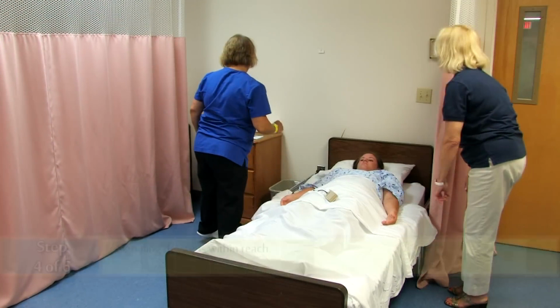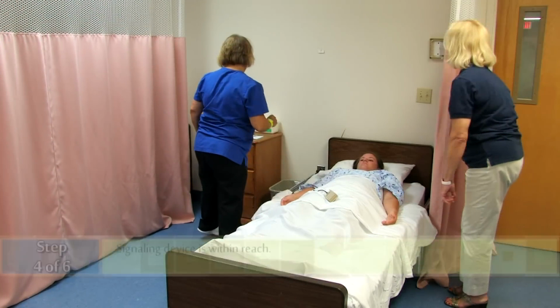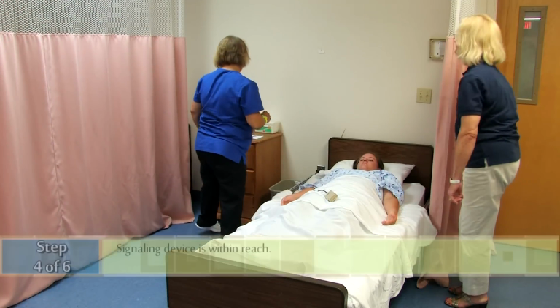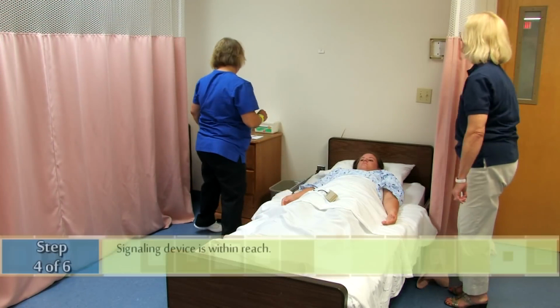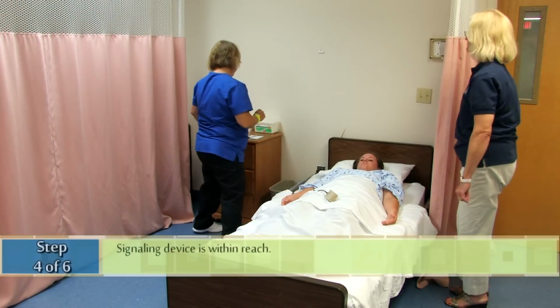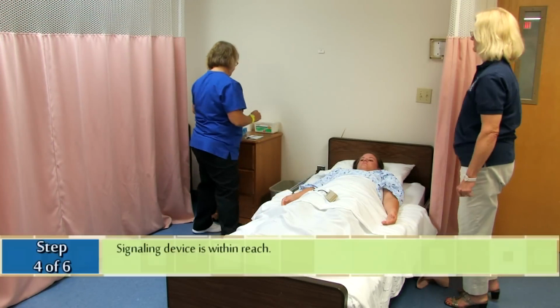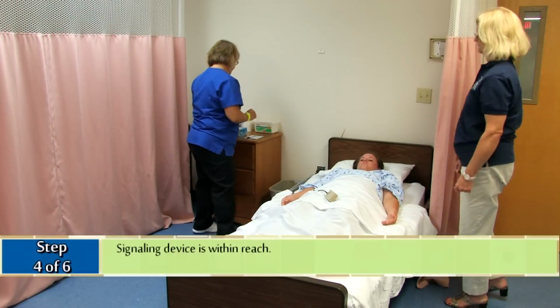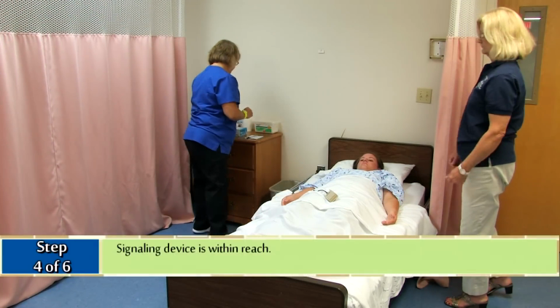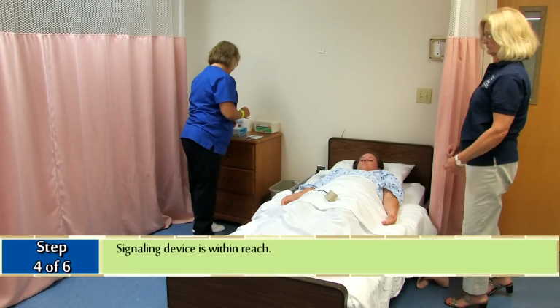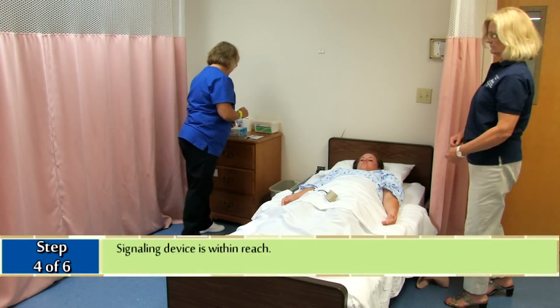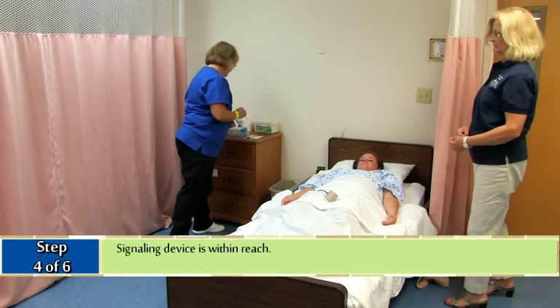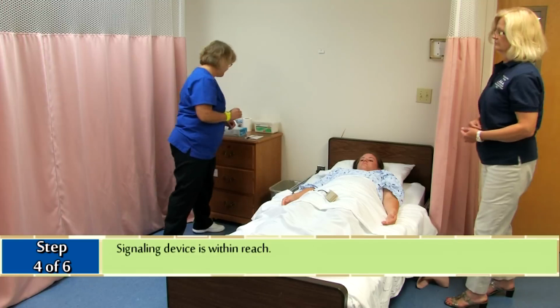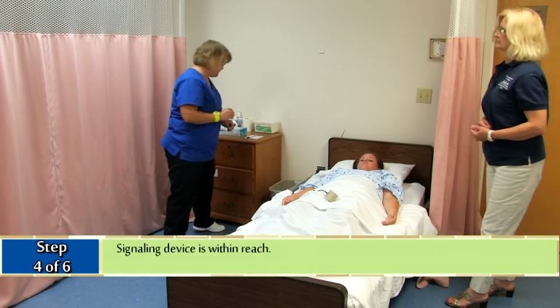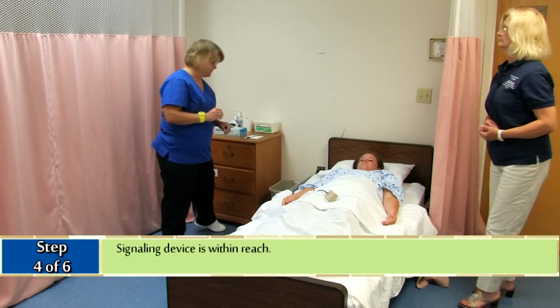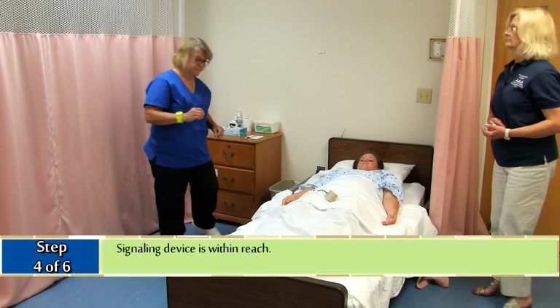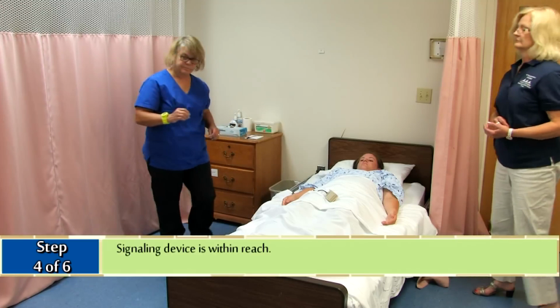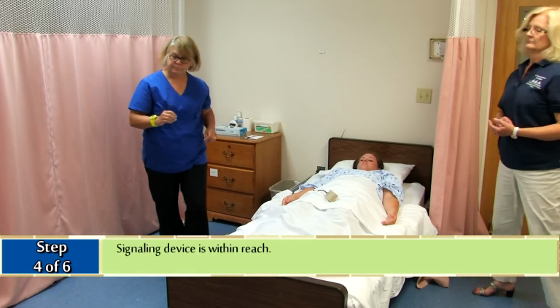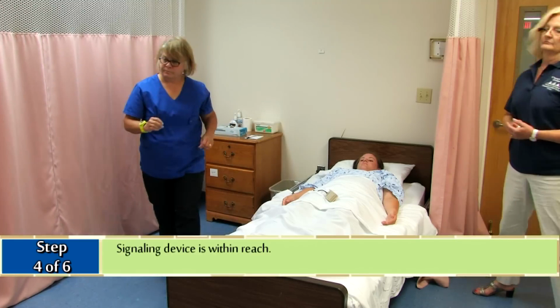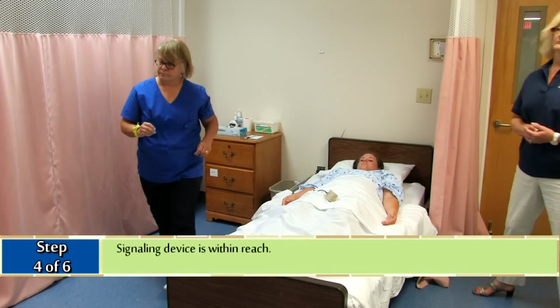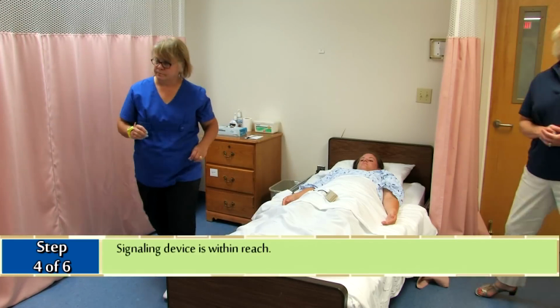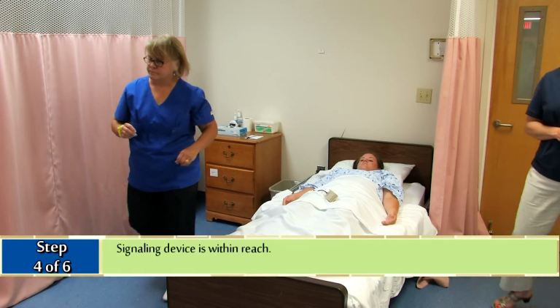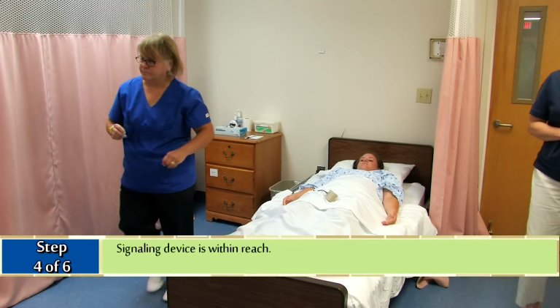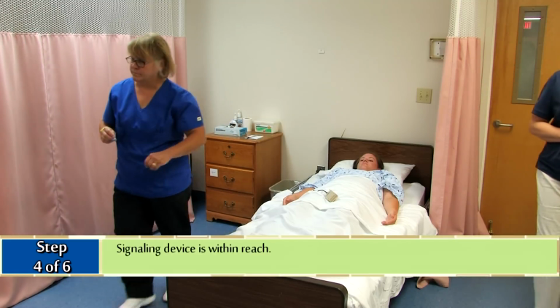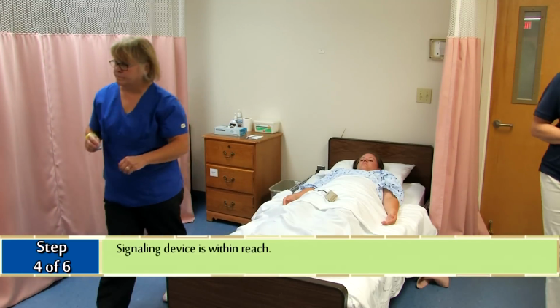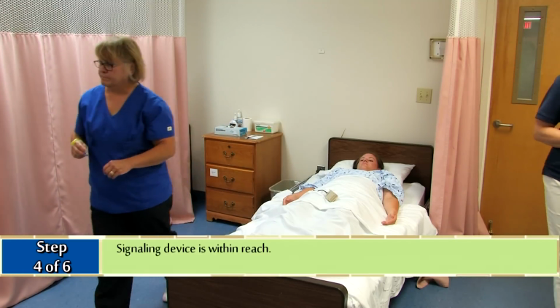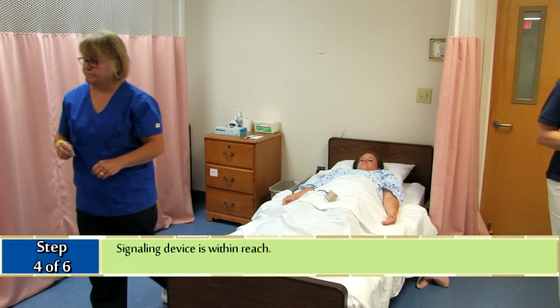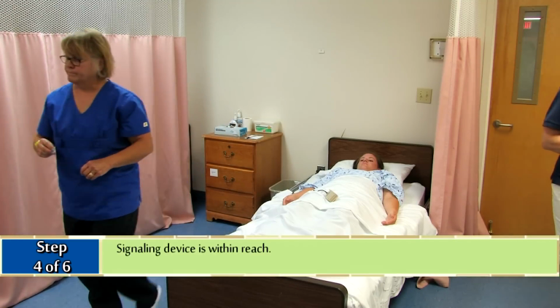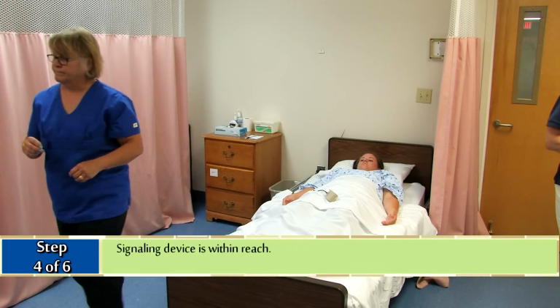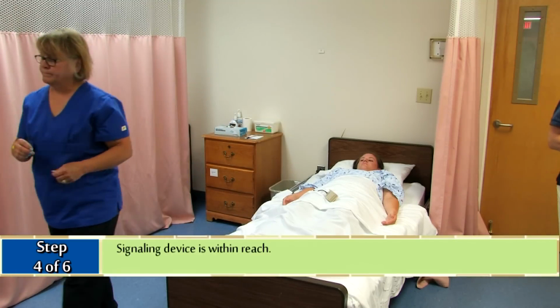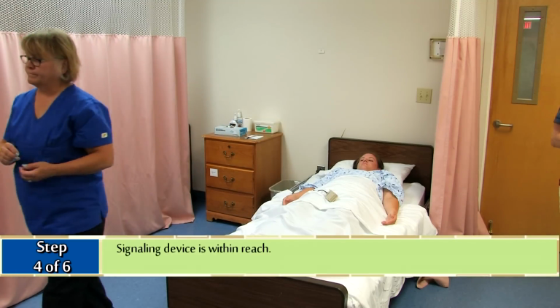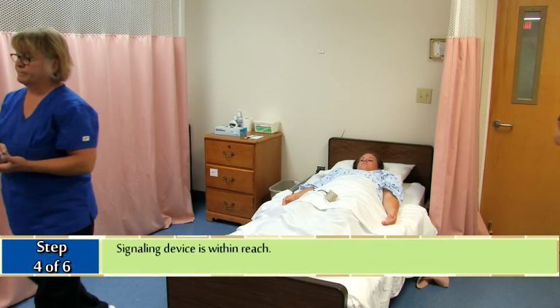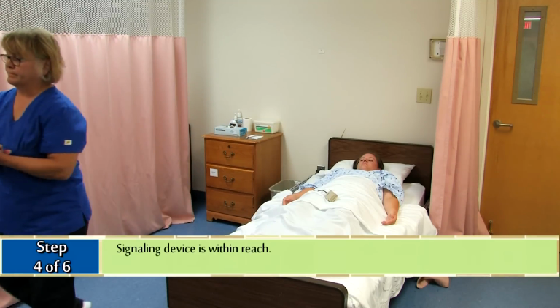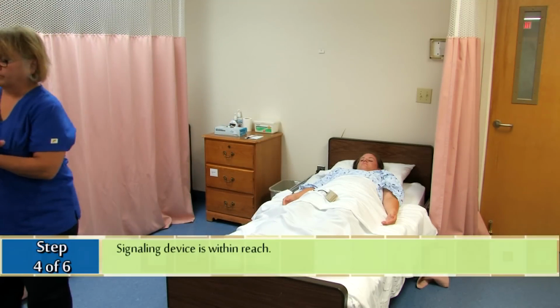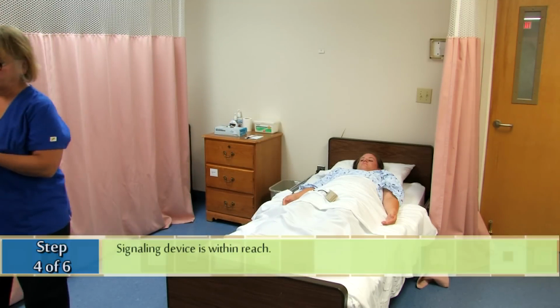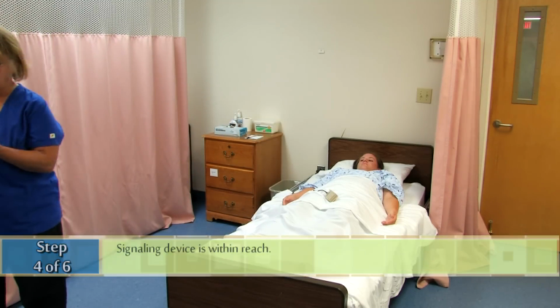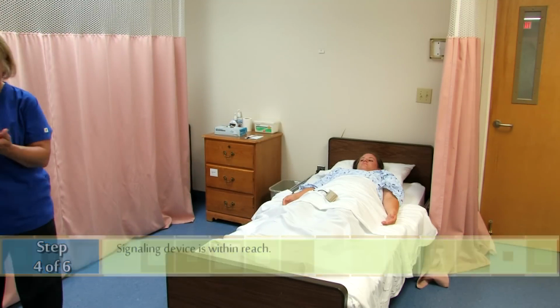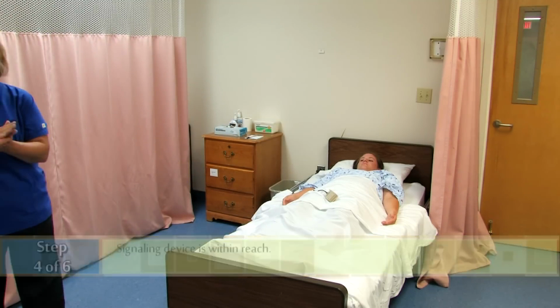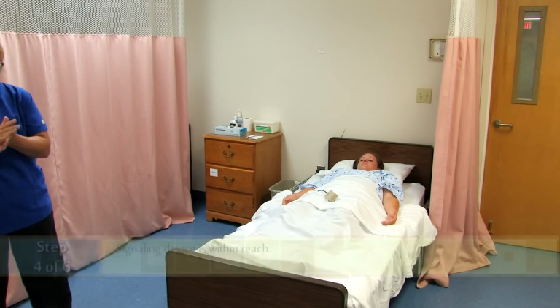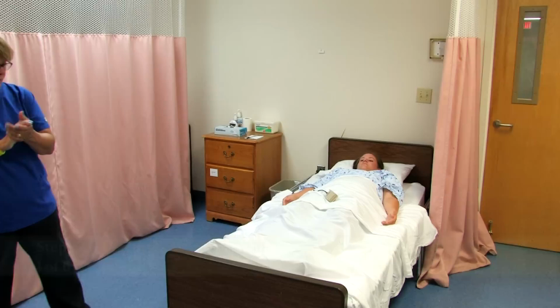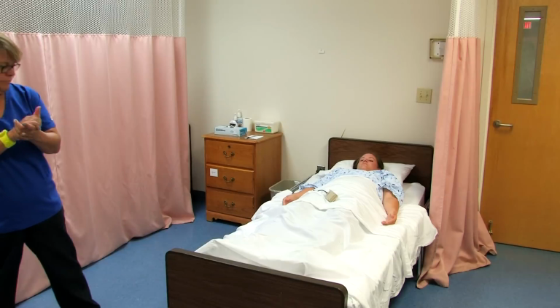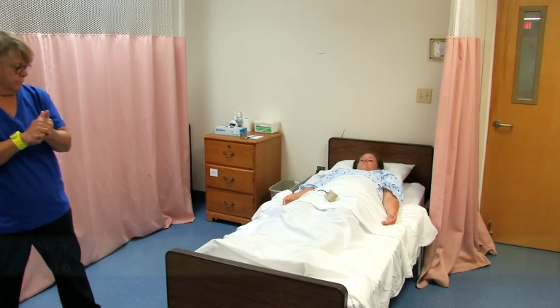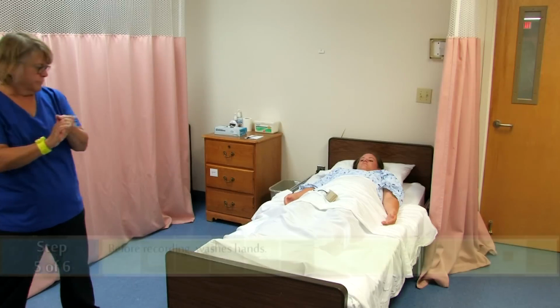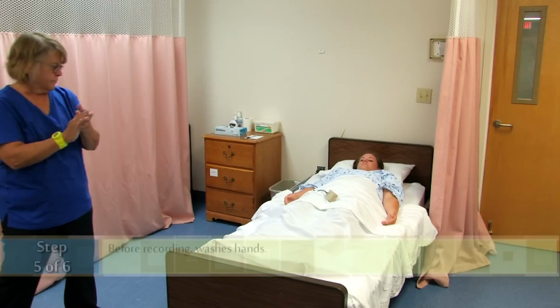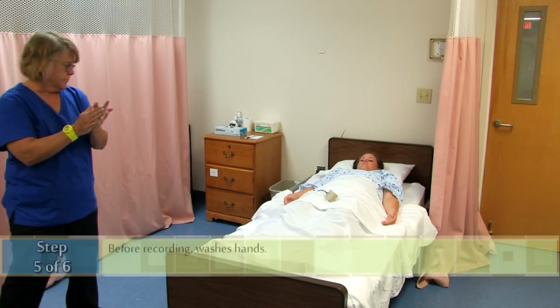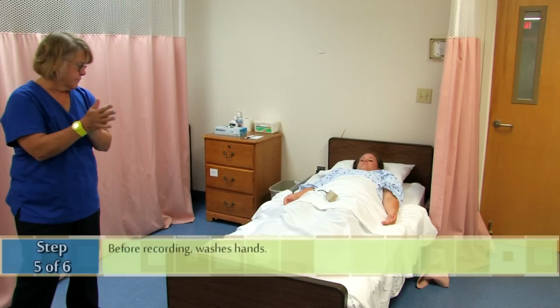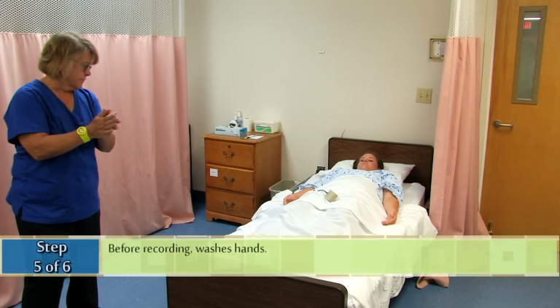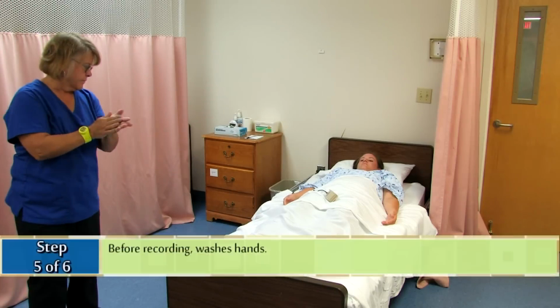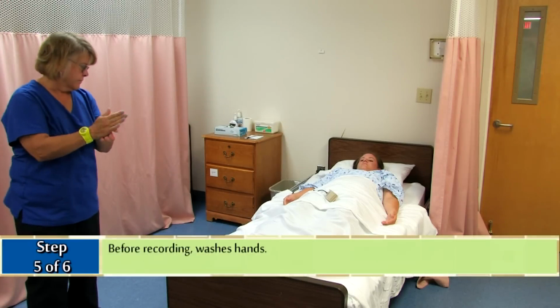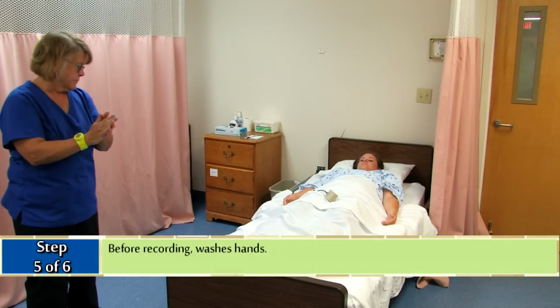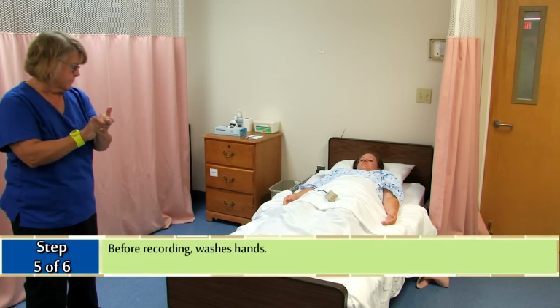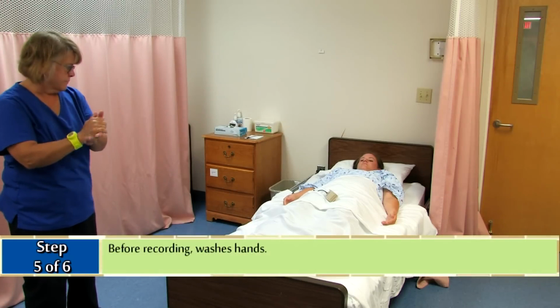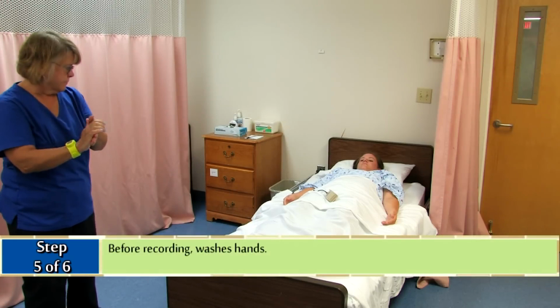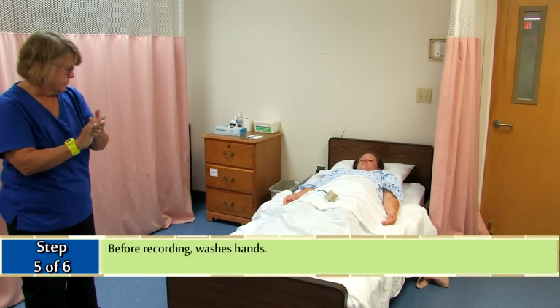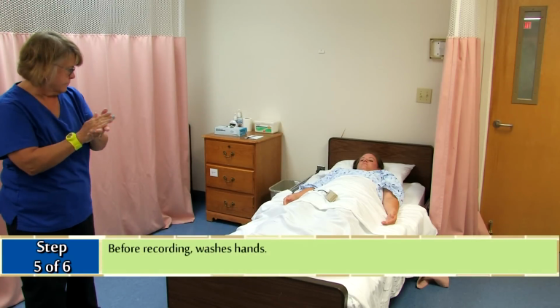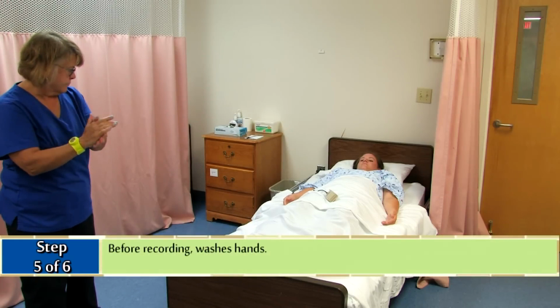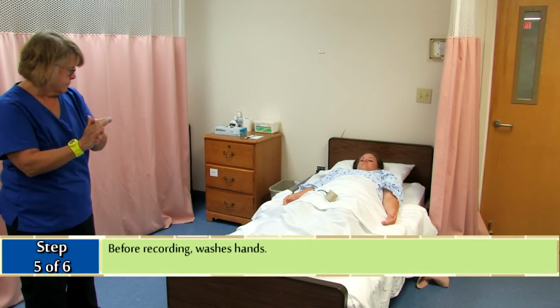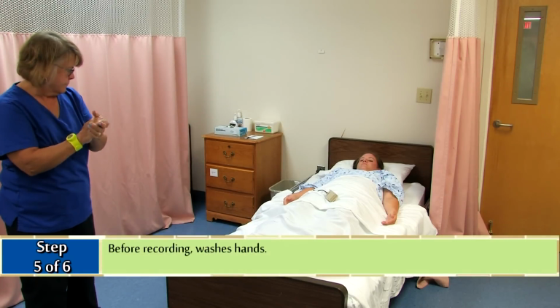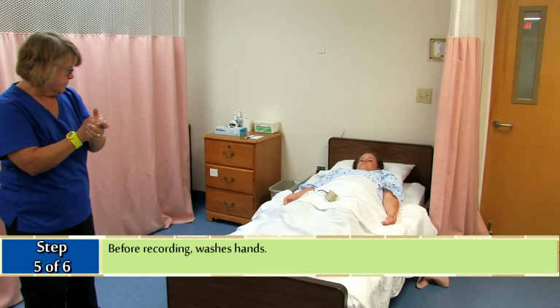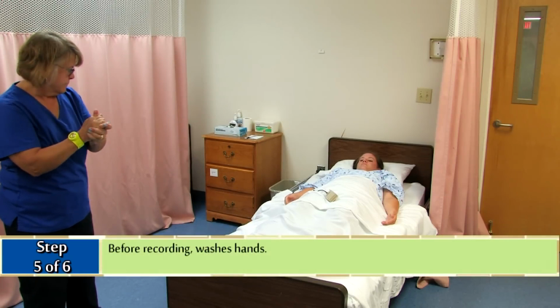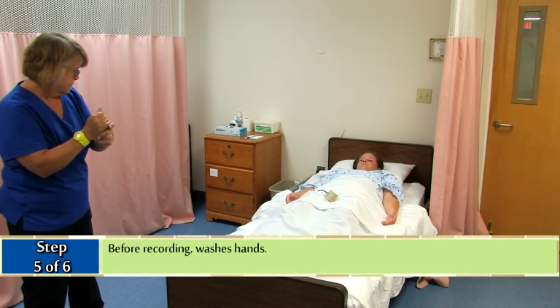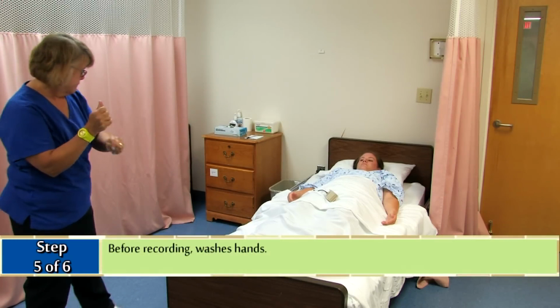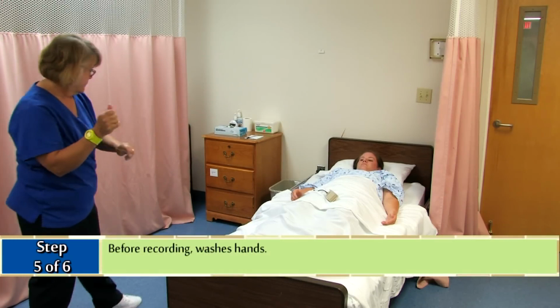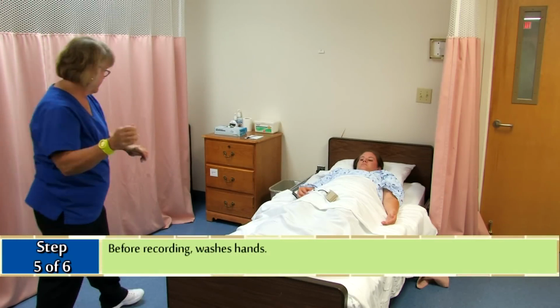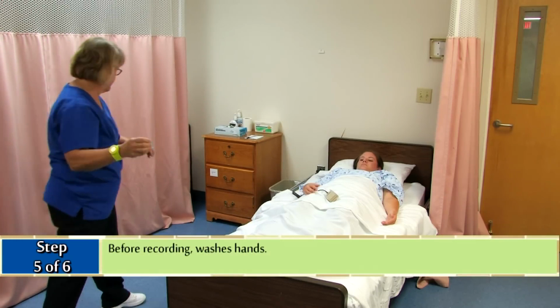Signaling device is within reach. And before recording, wash hands.